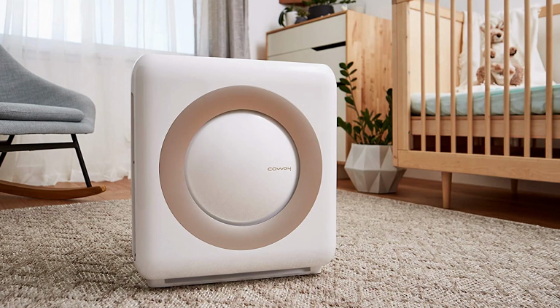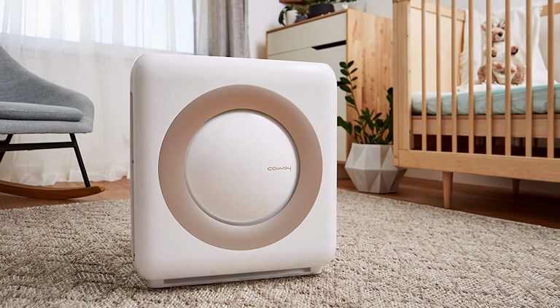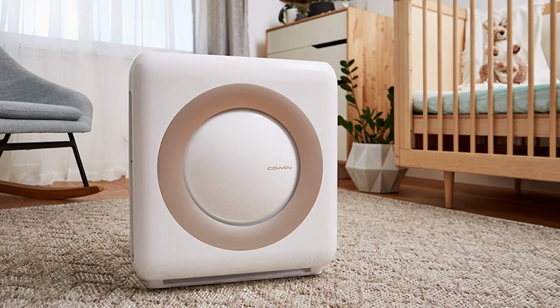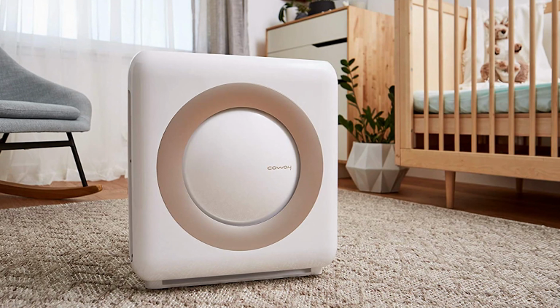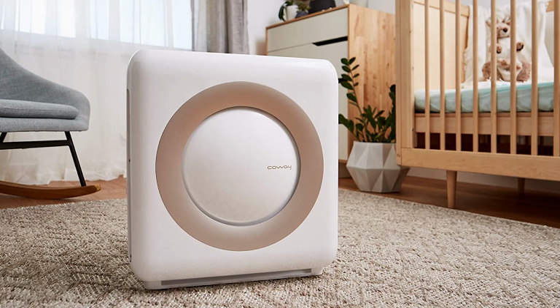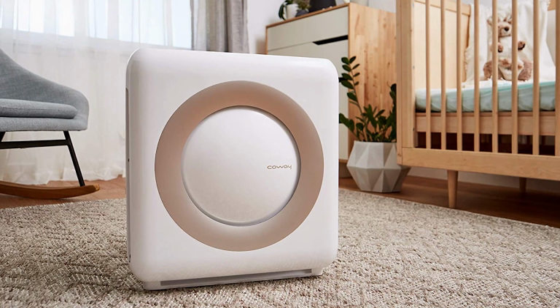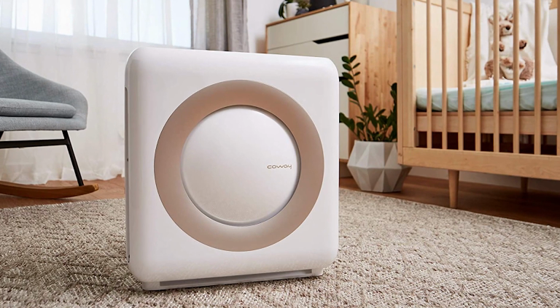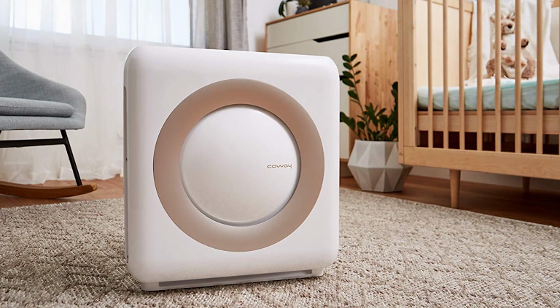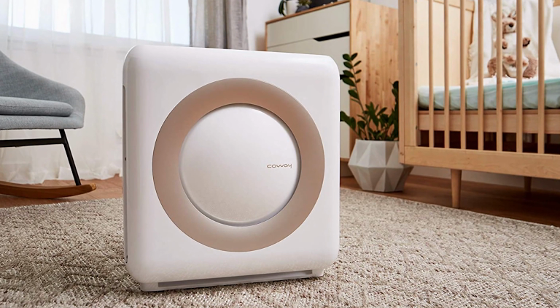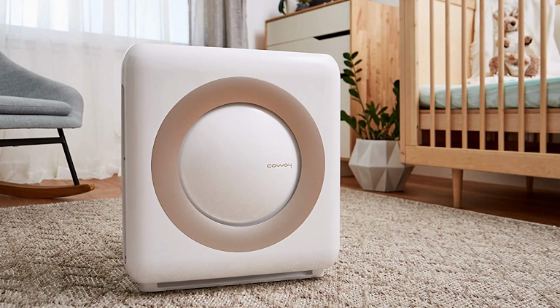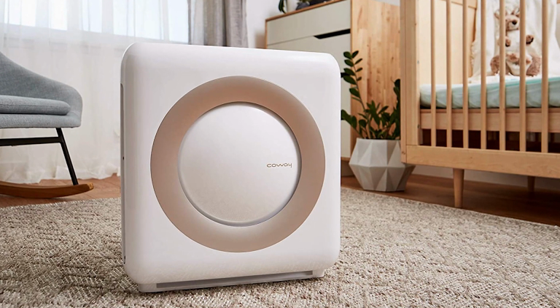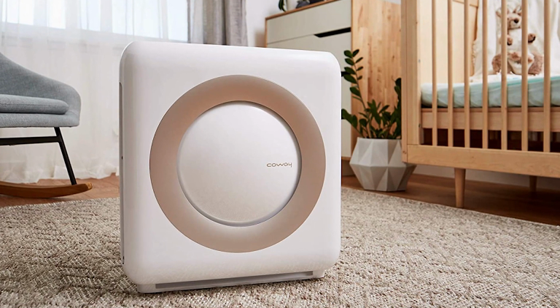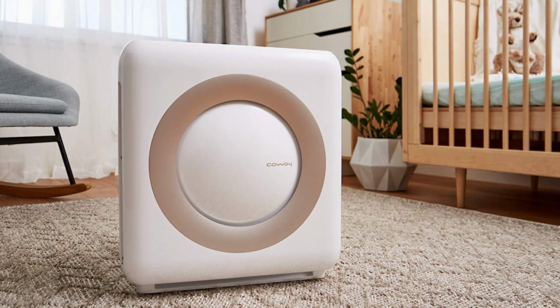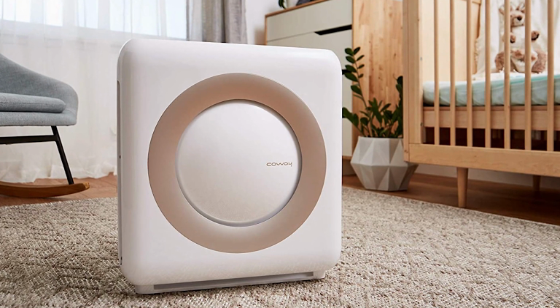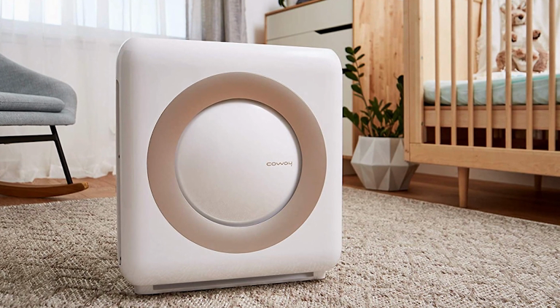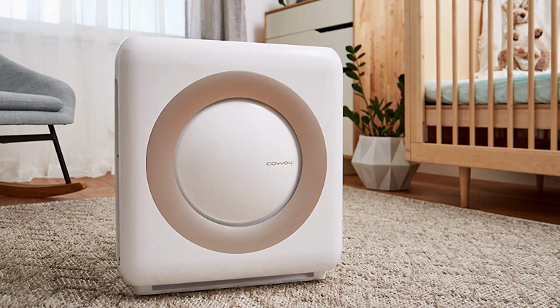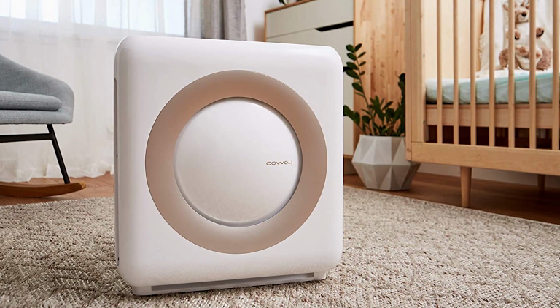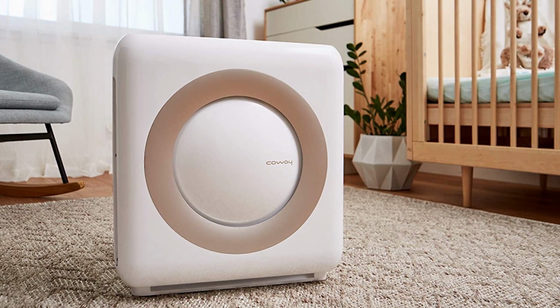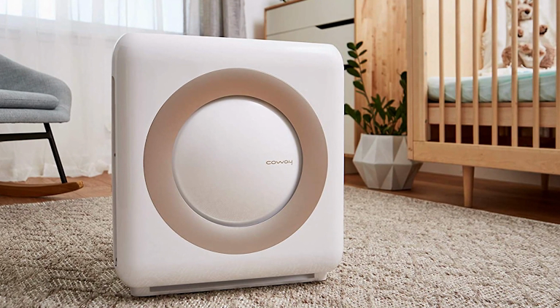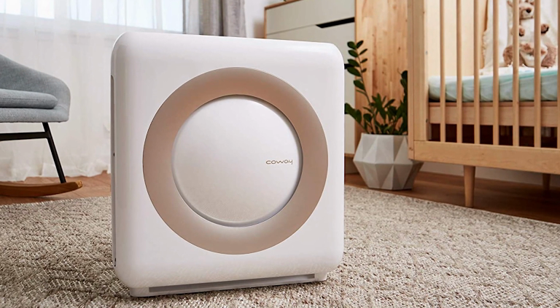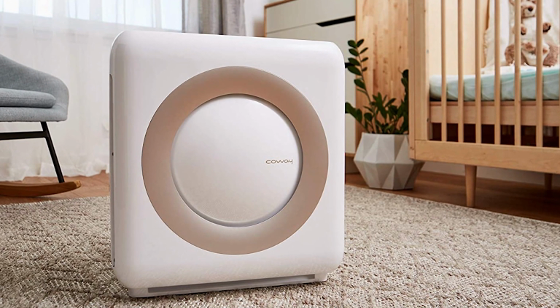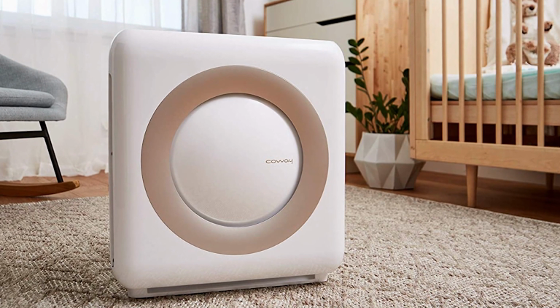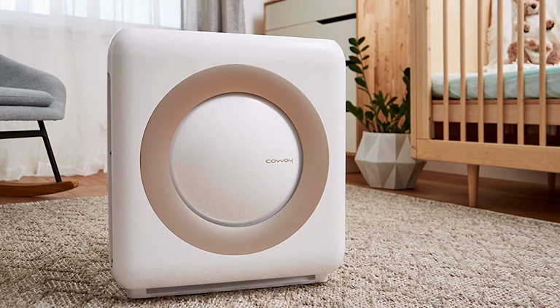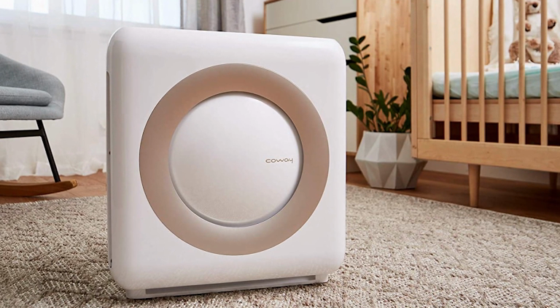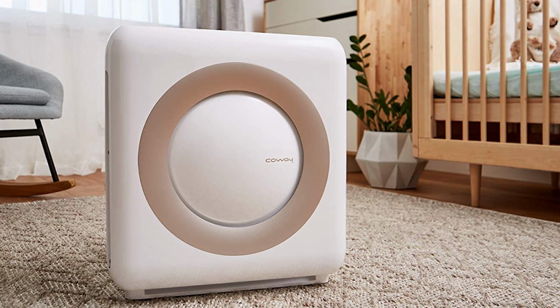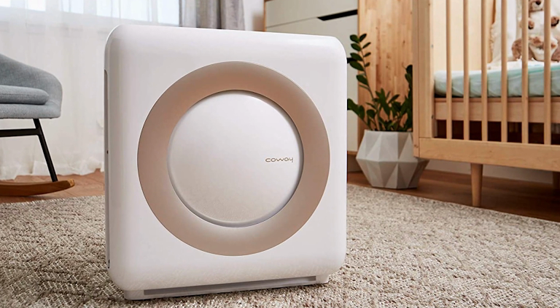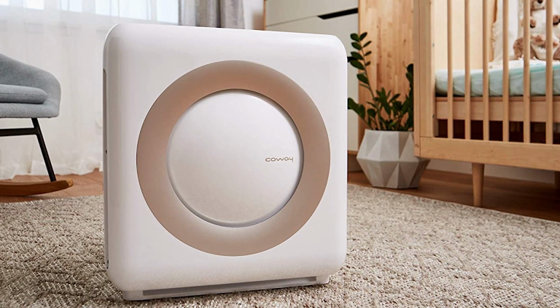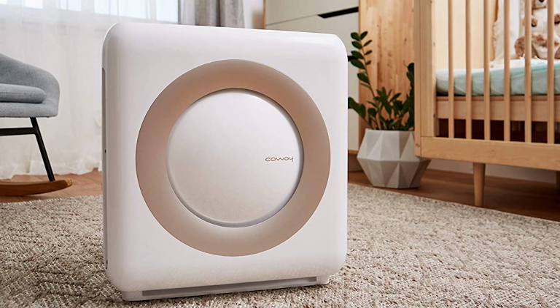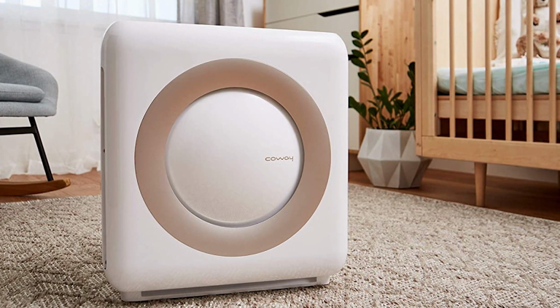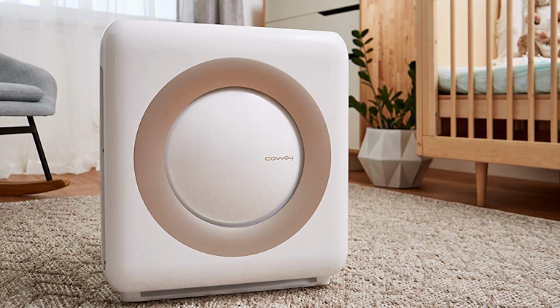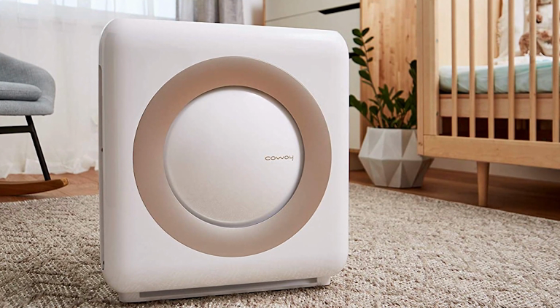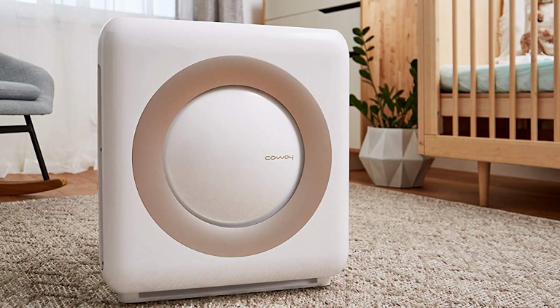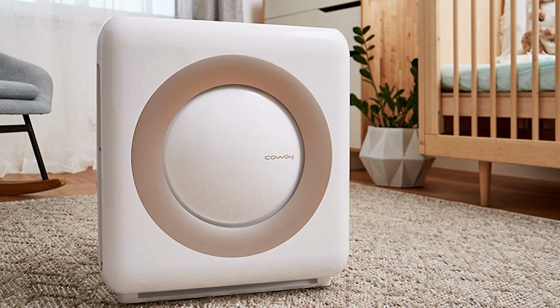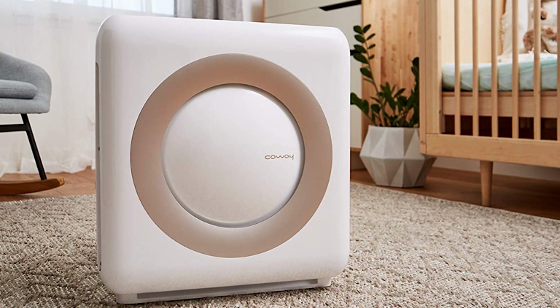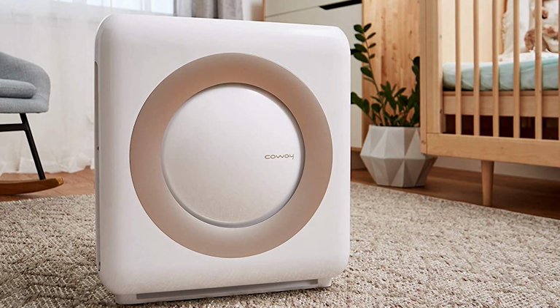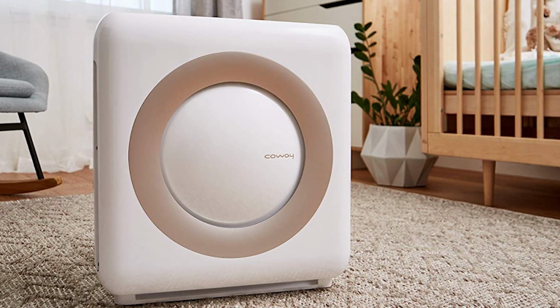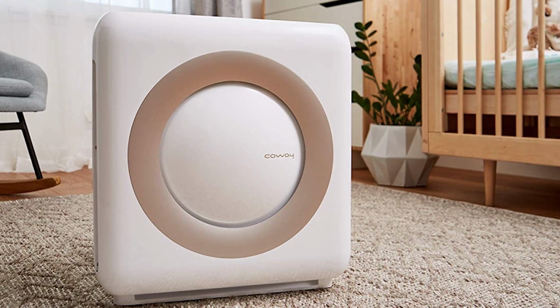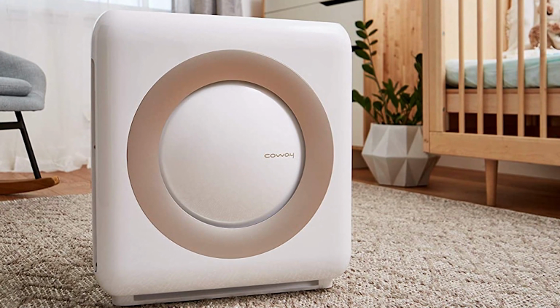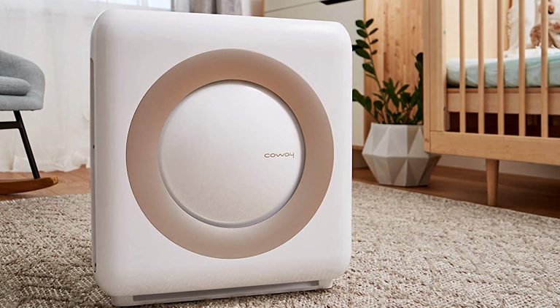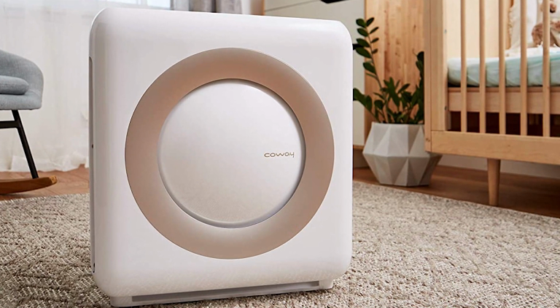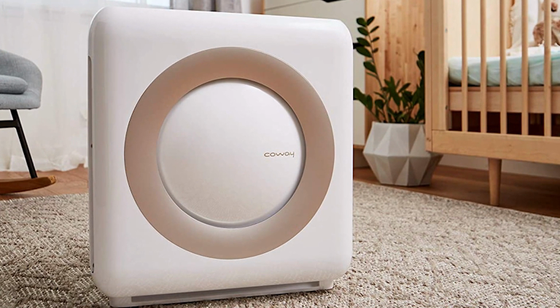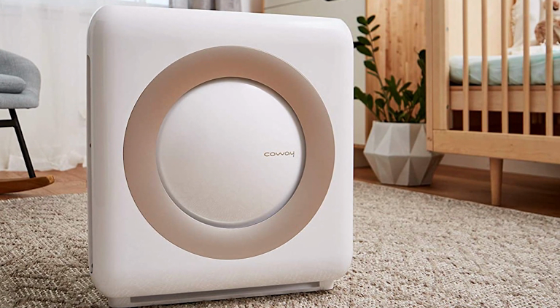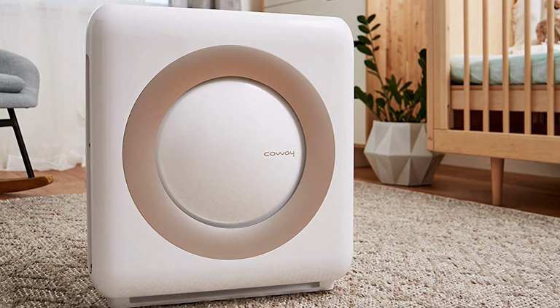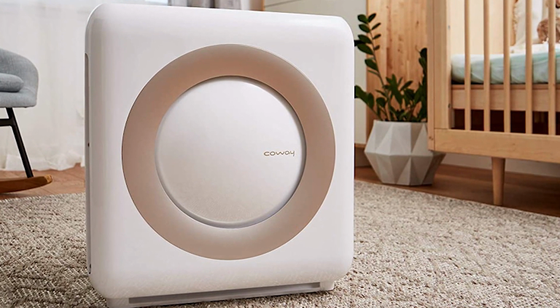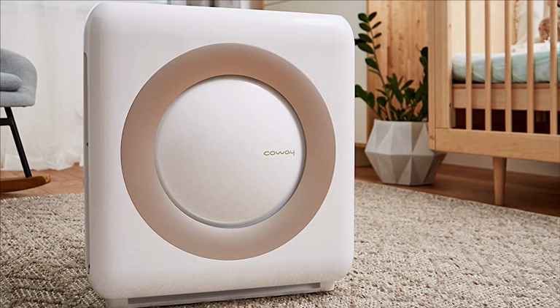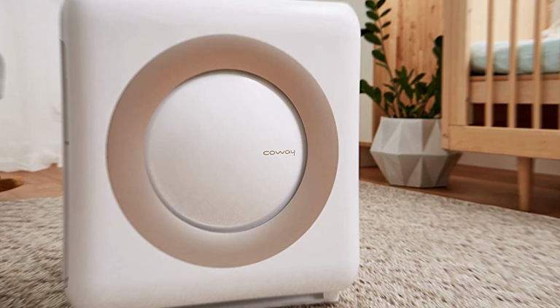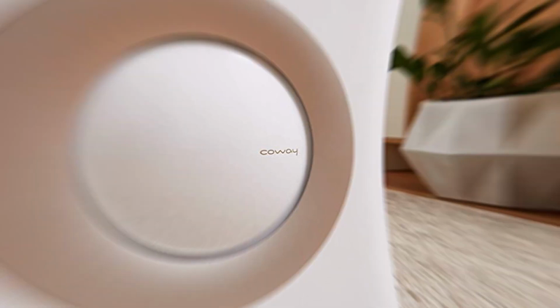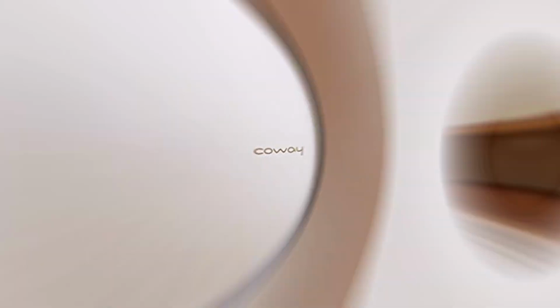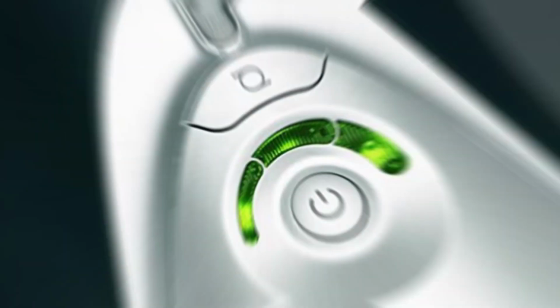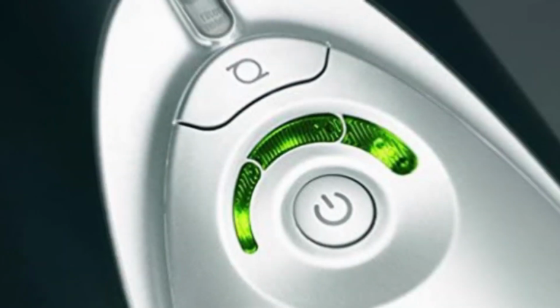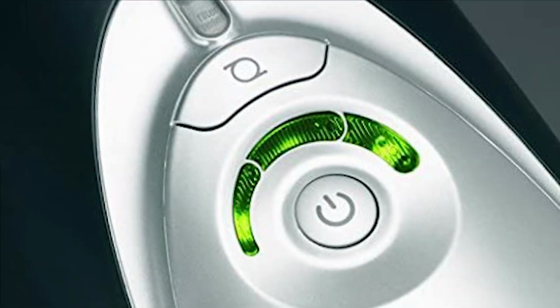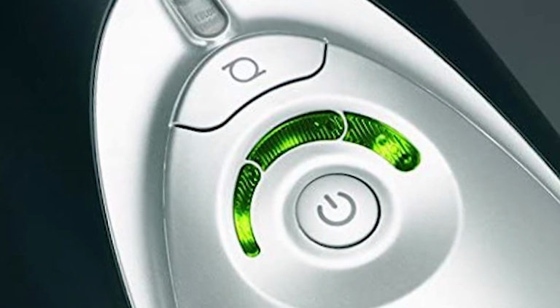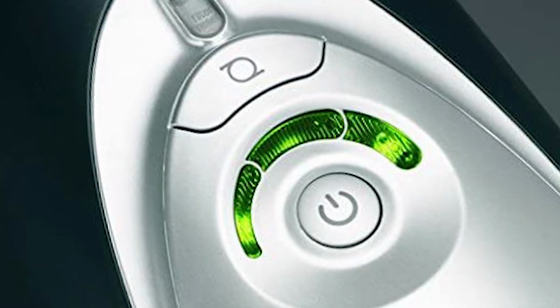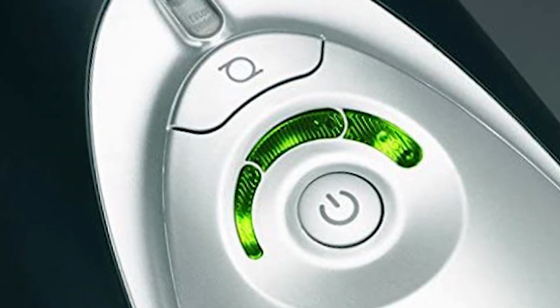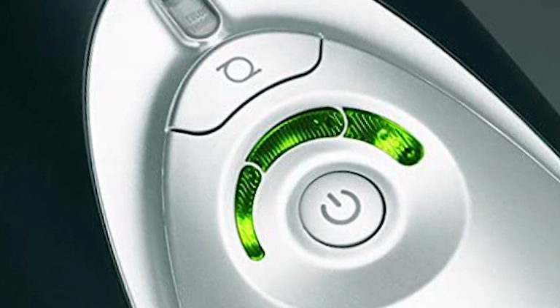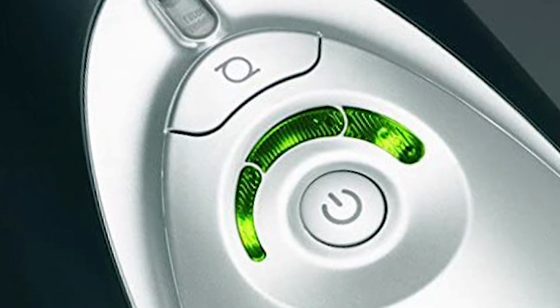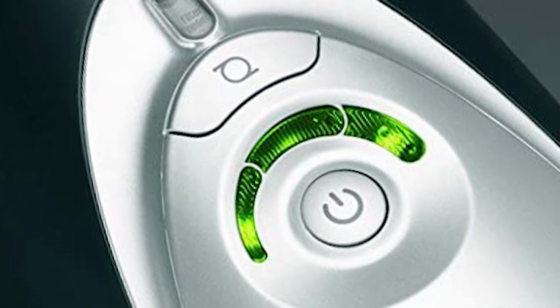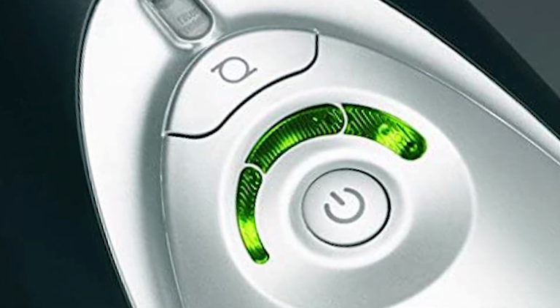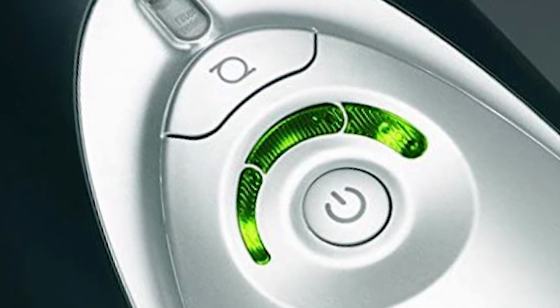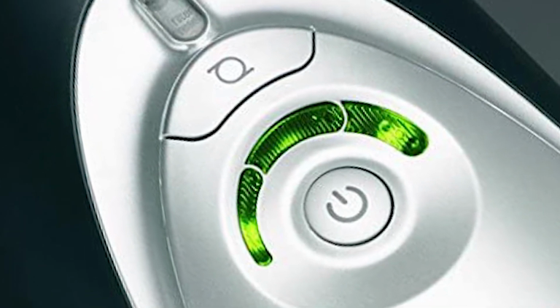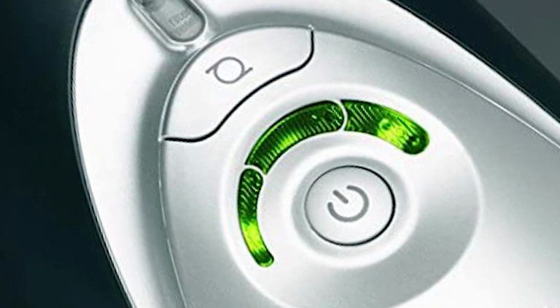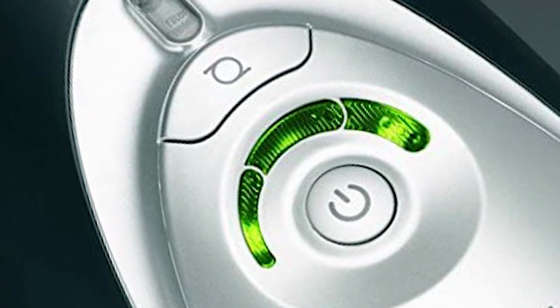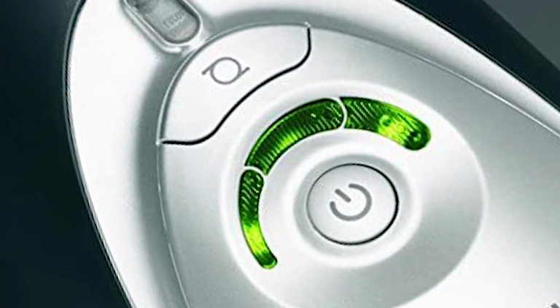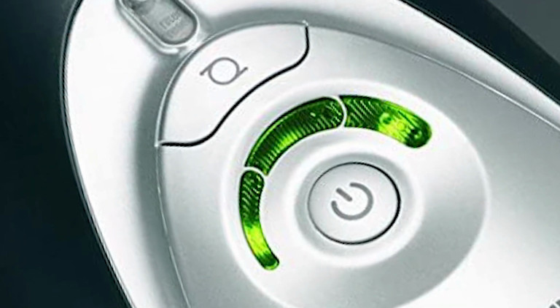Hey guys! Are you looking to improve the air quality in your home or office for a healthier environment? Air purifiers are here for you!